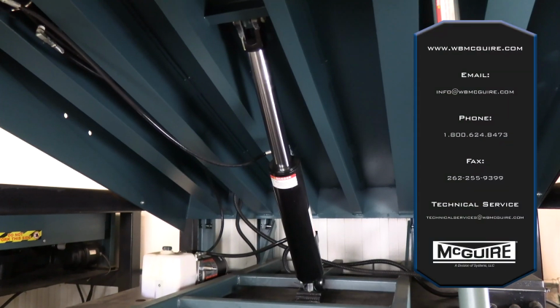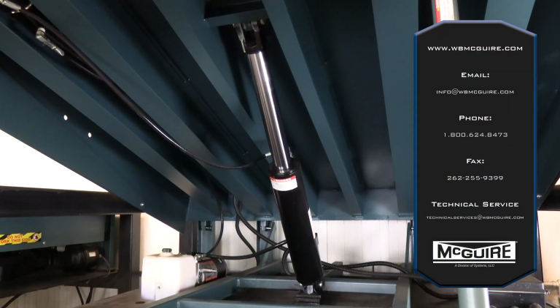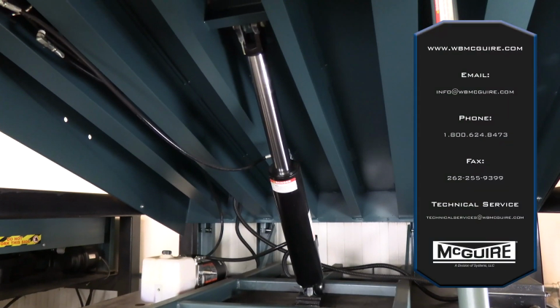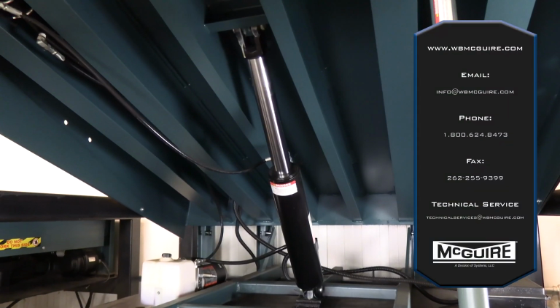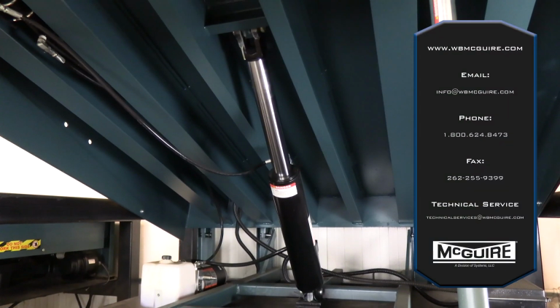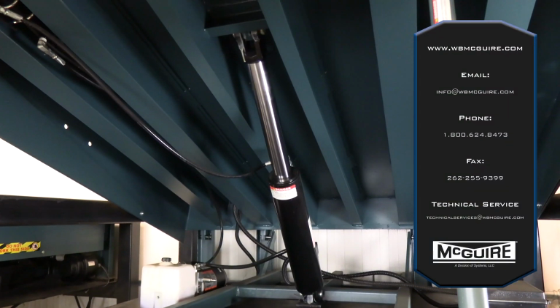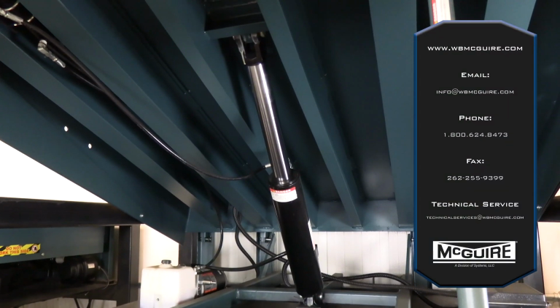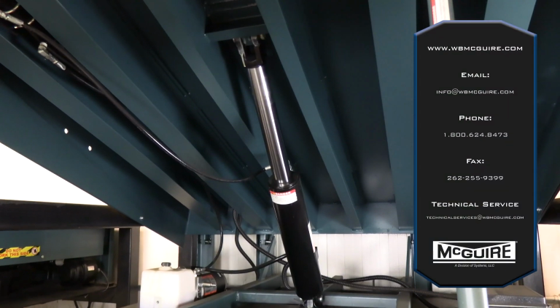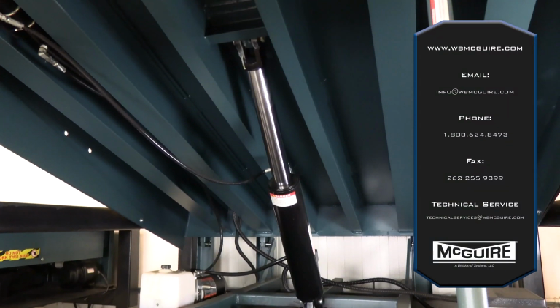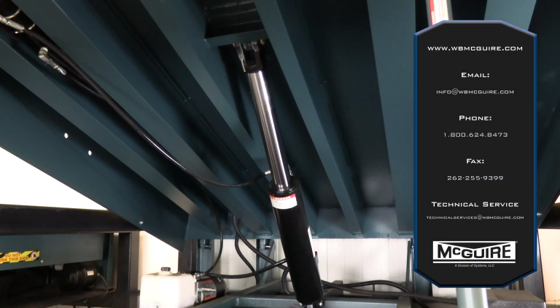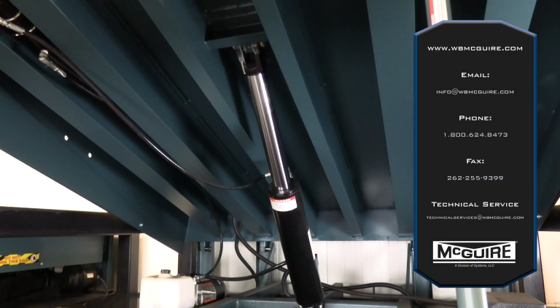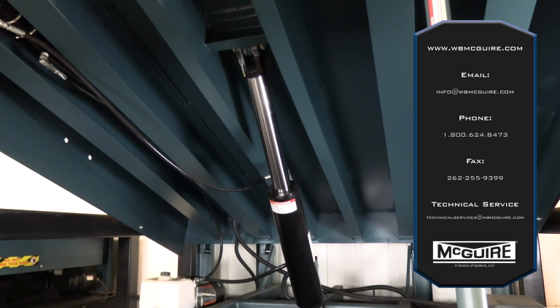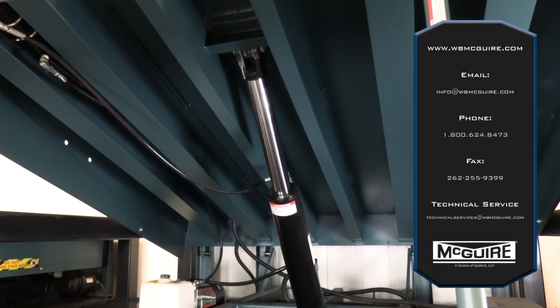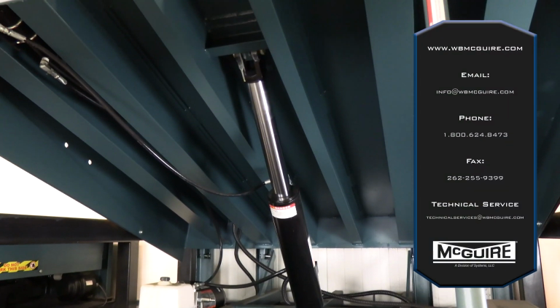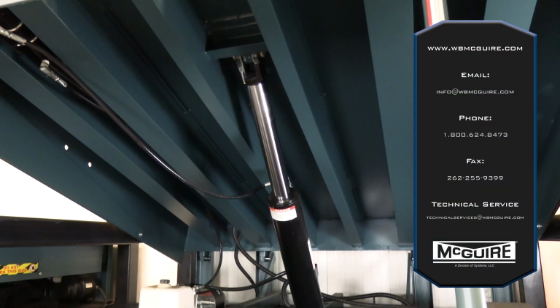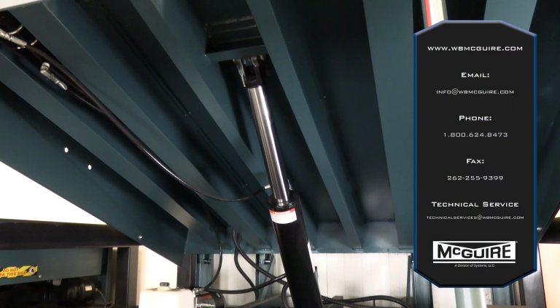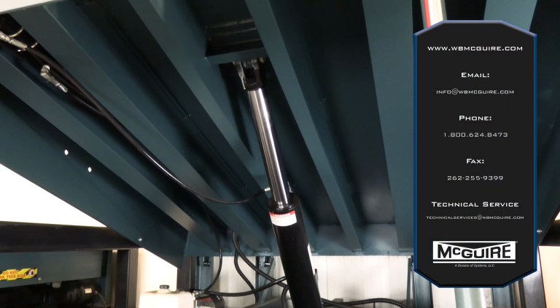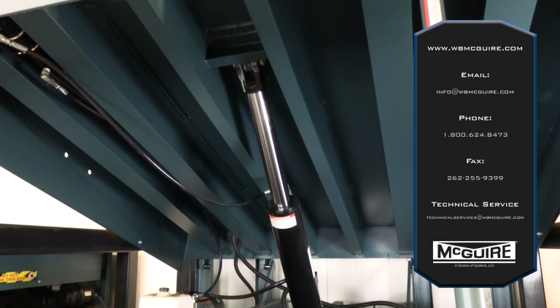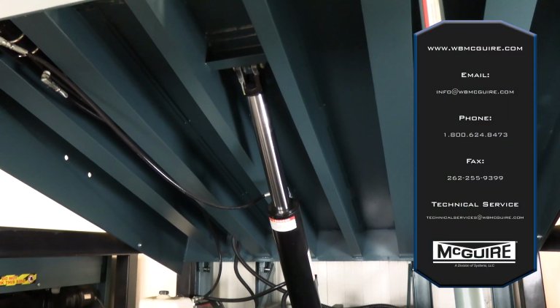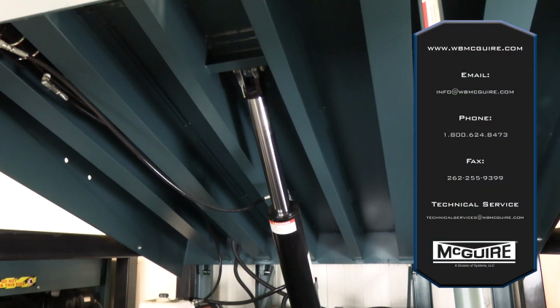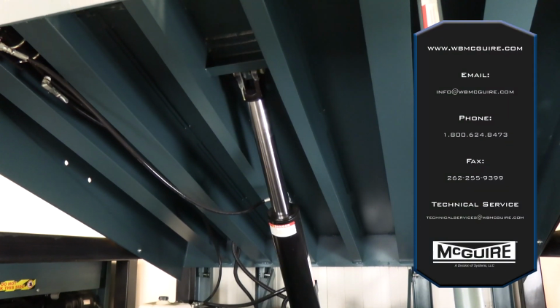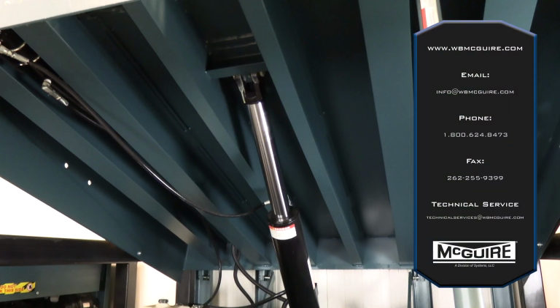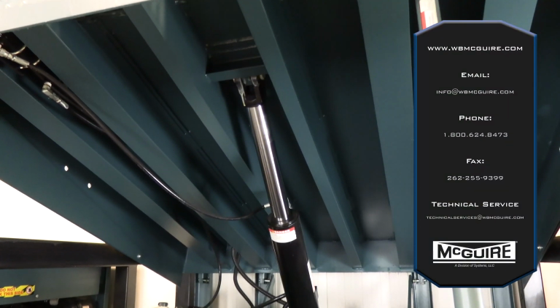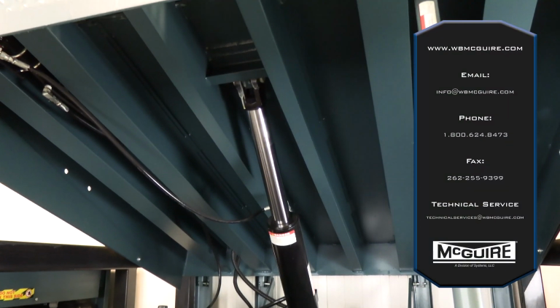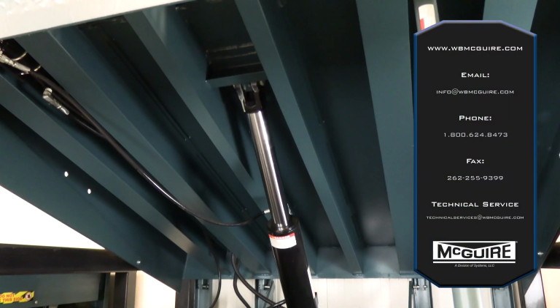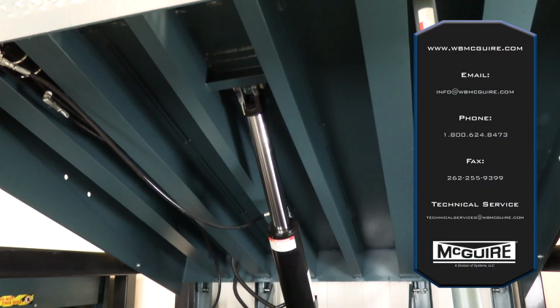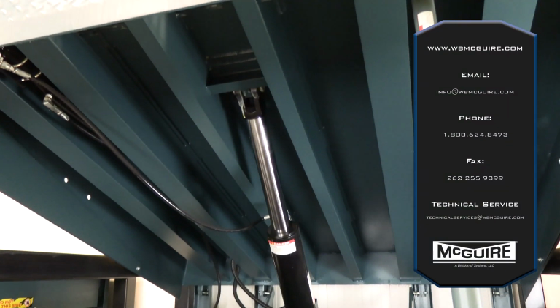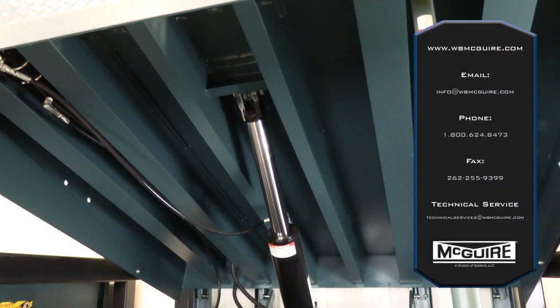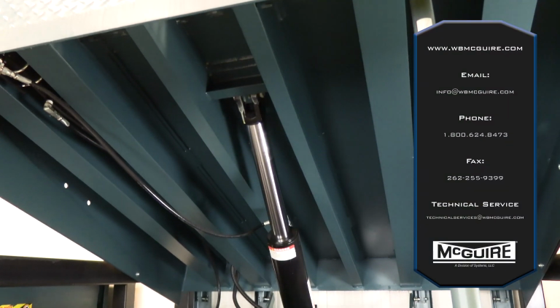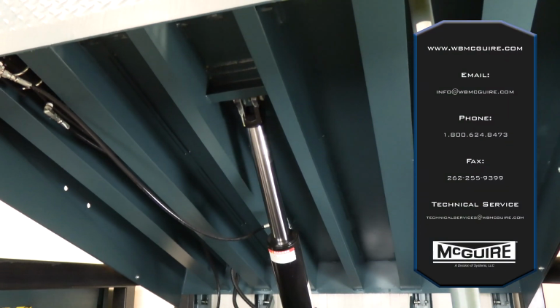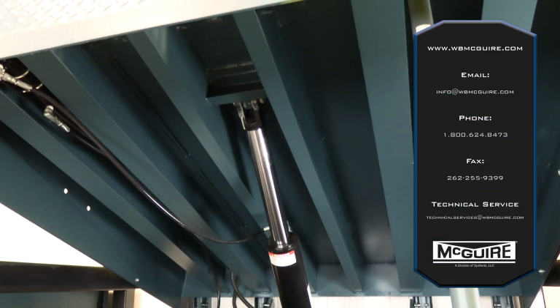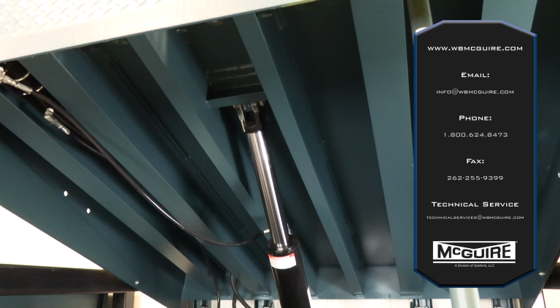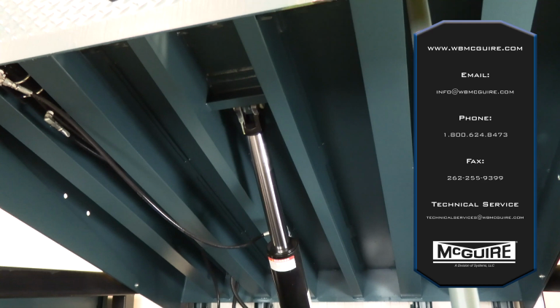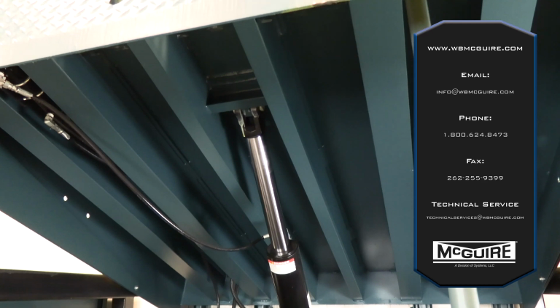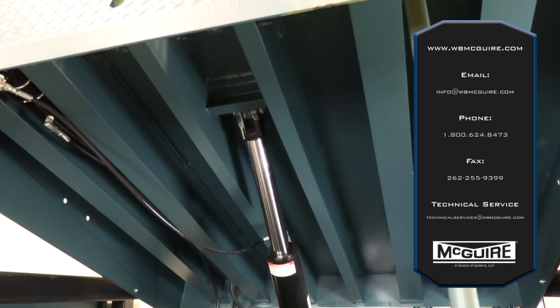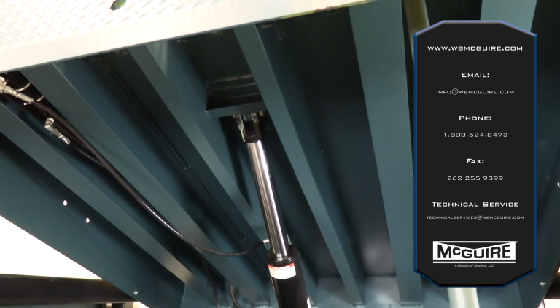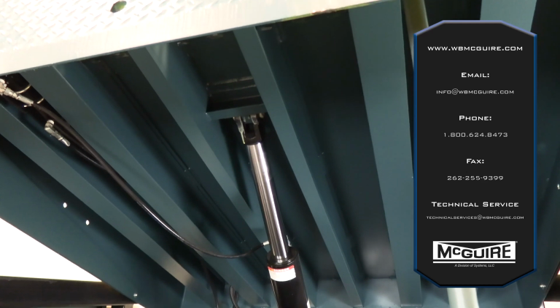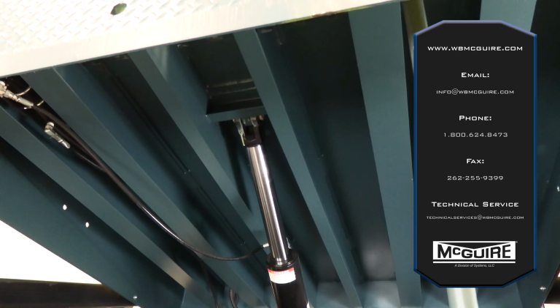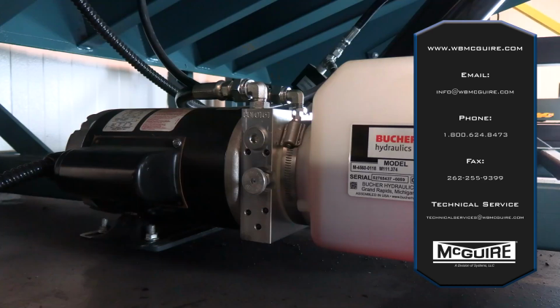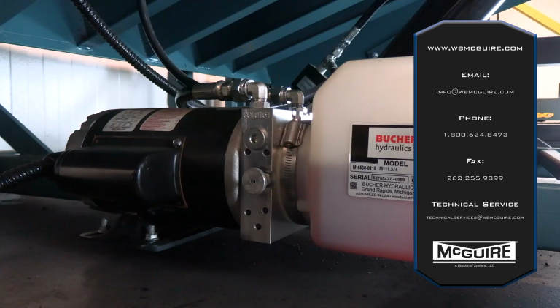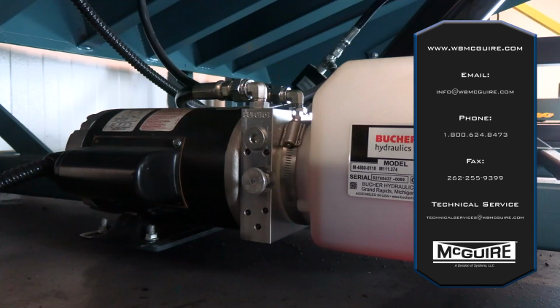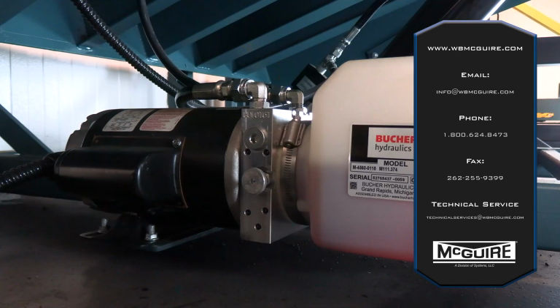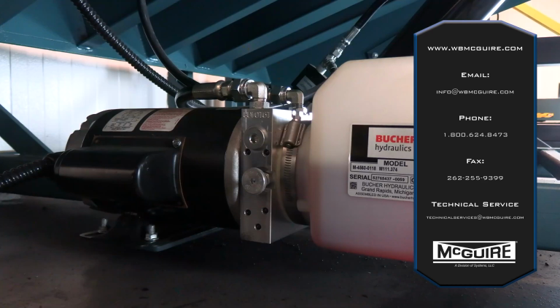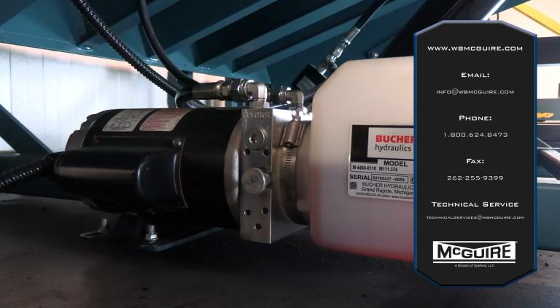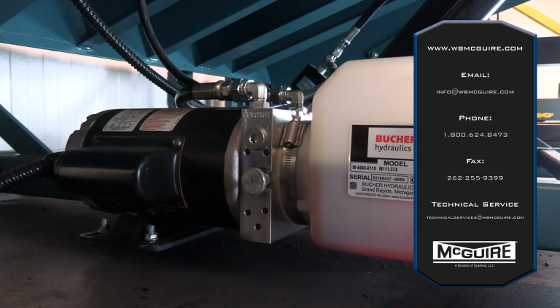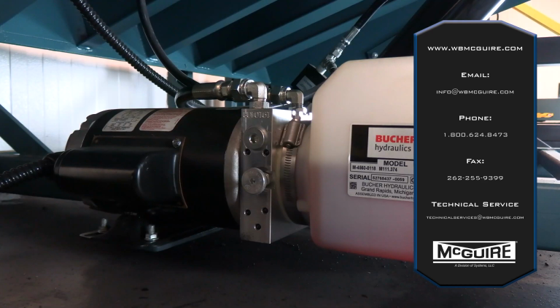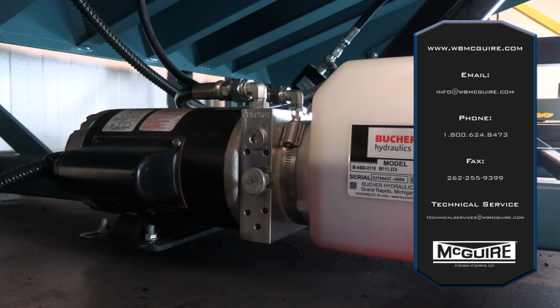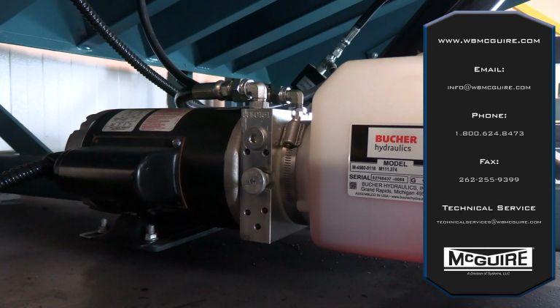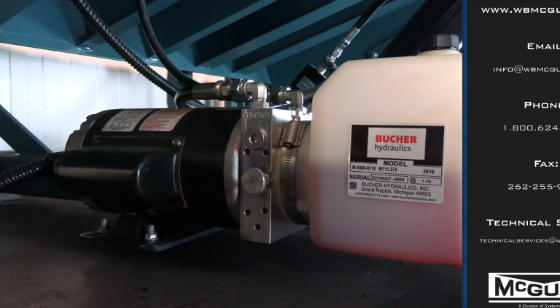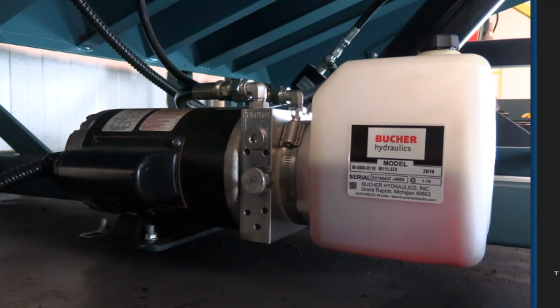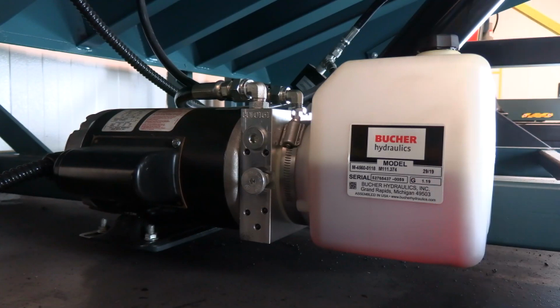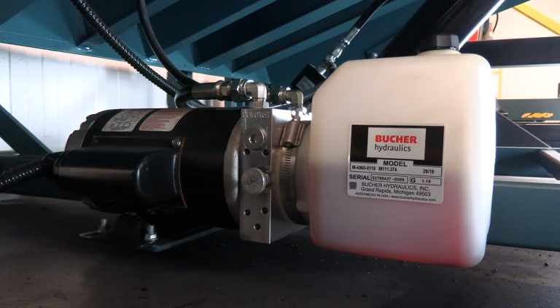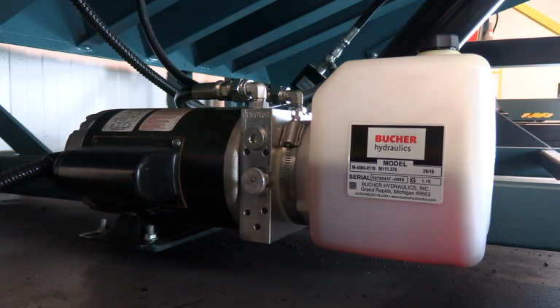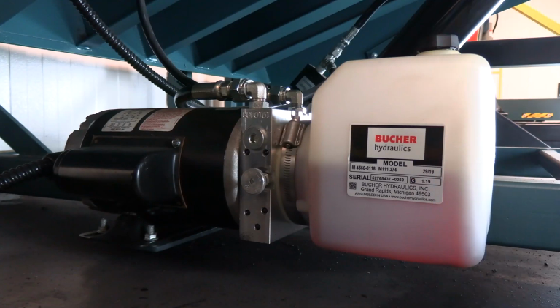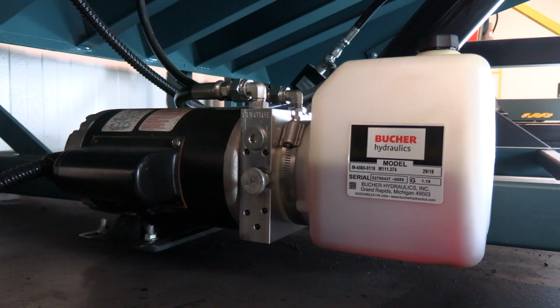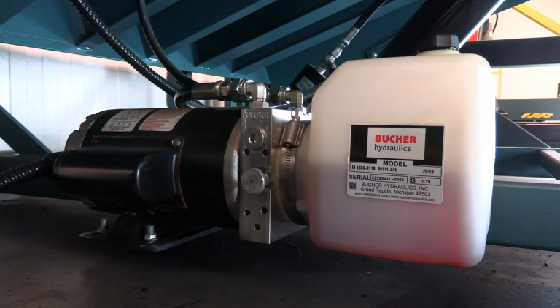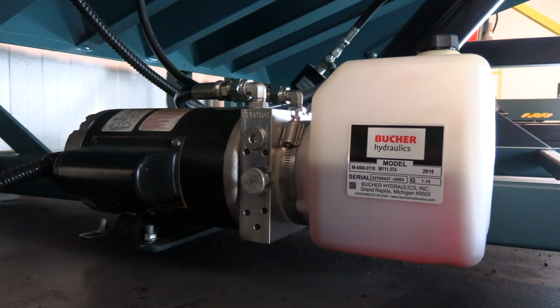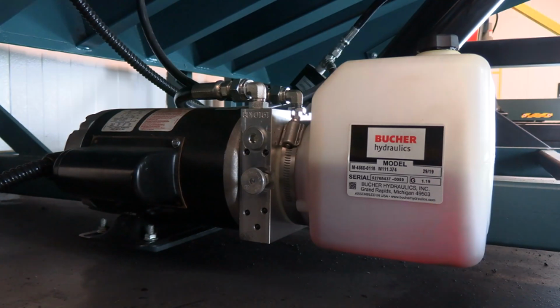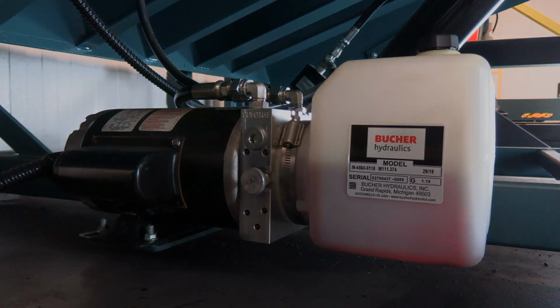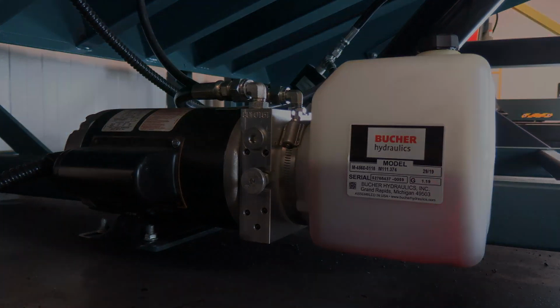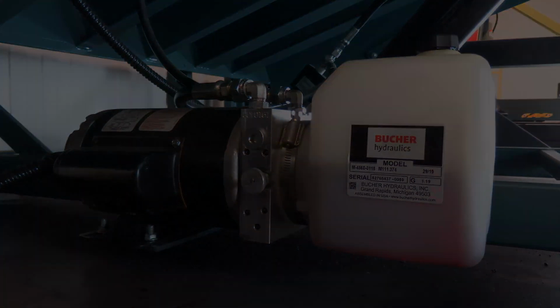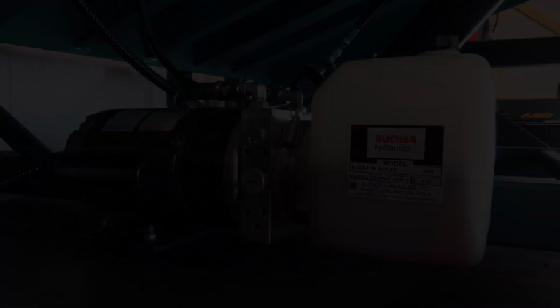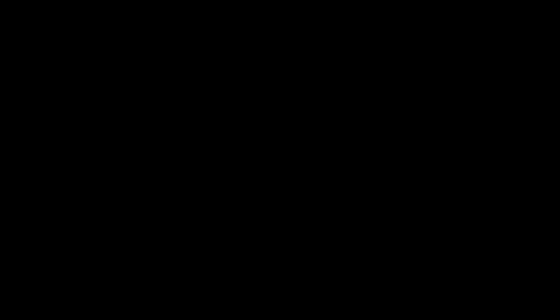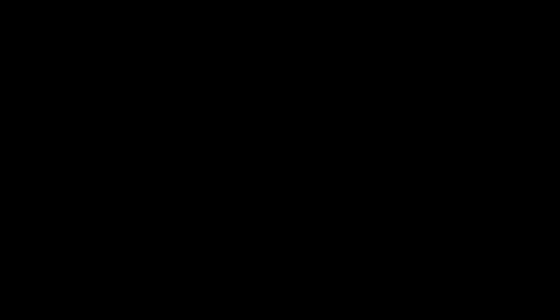For more information, call Meguiar at 800-624-8473 or visit wbmcguire.com.